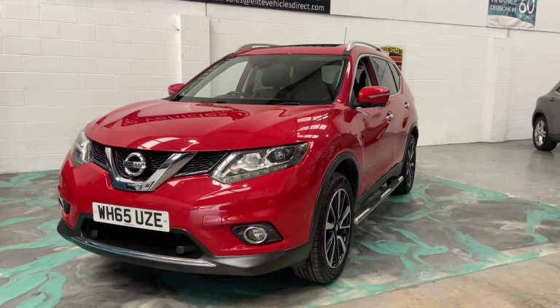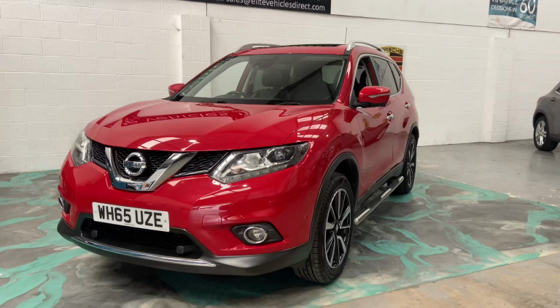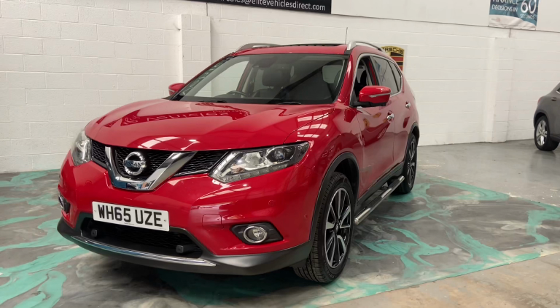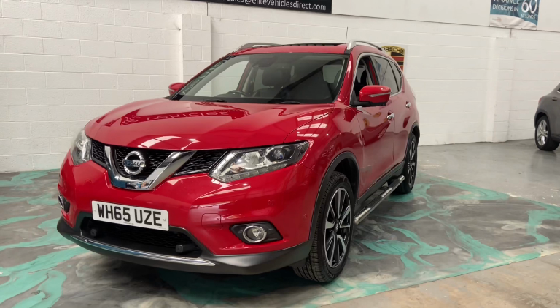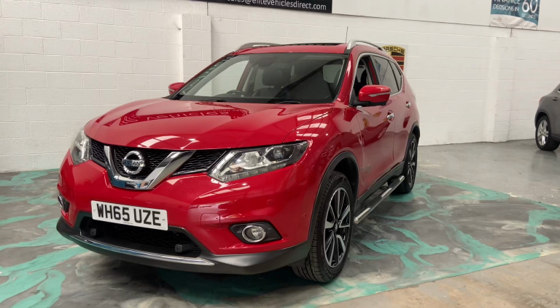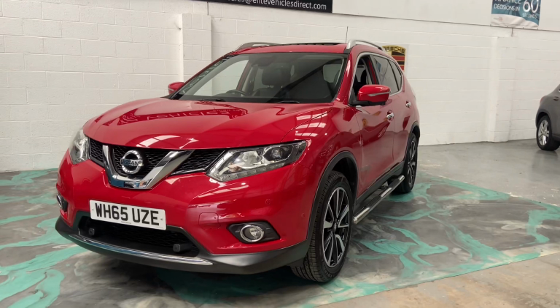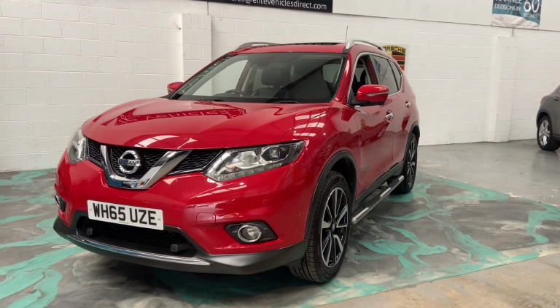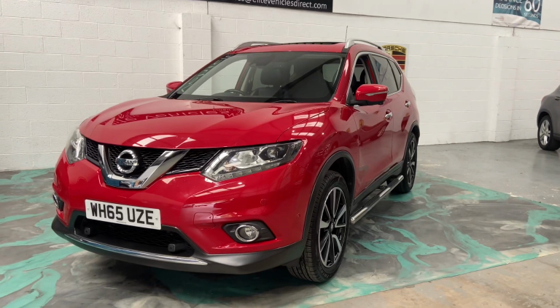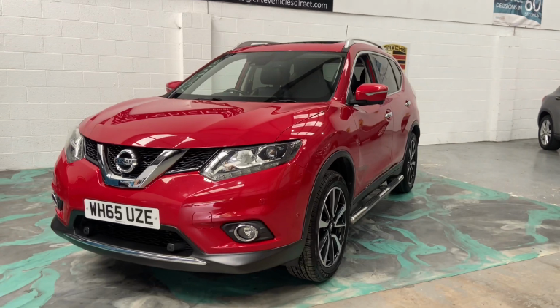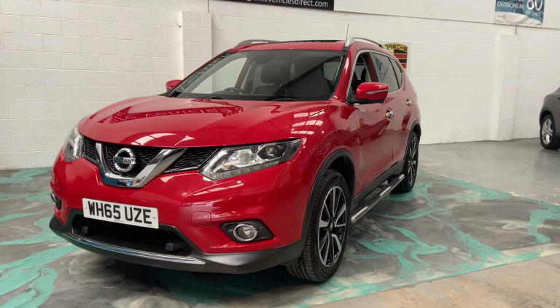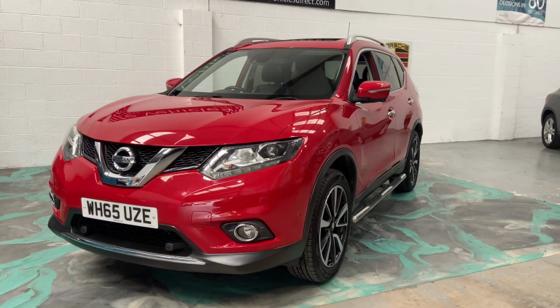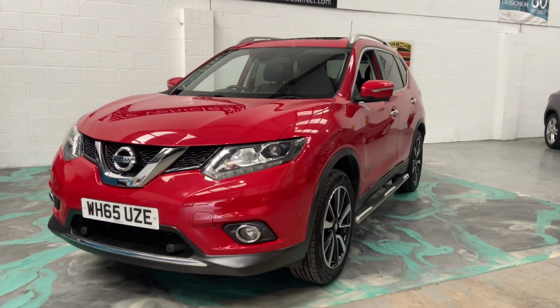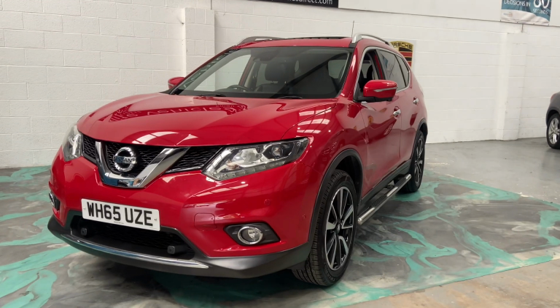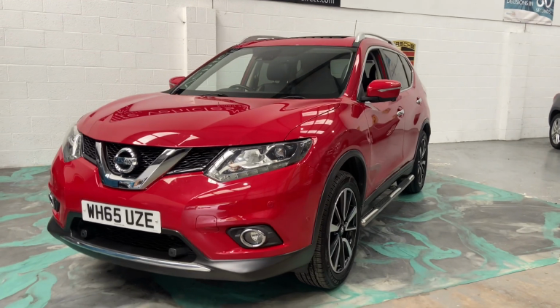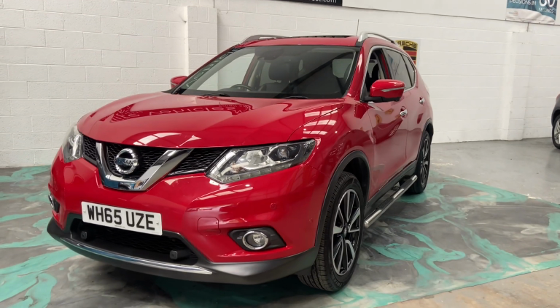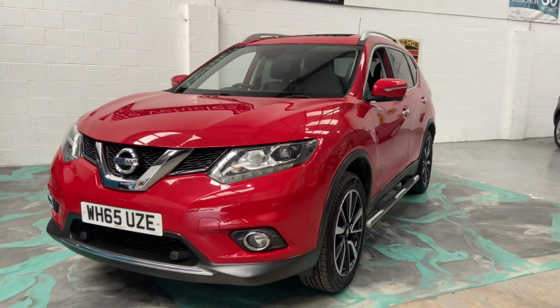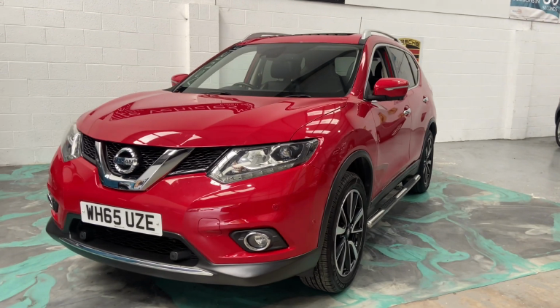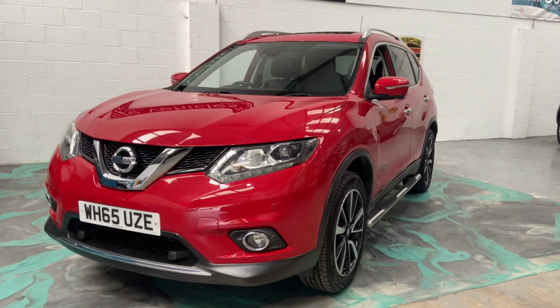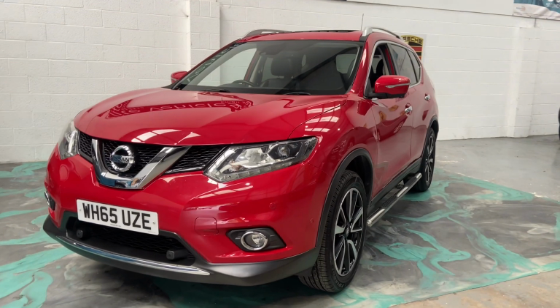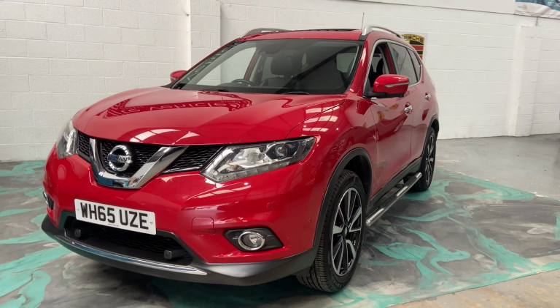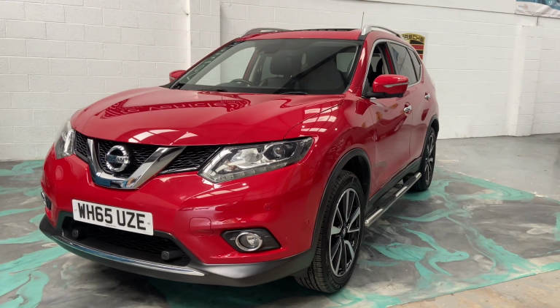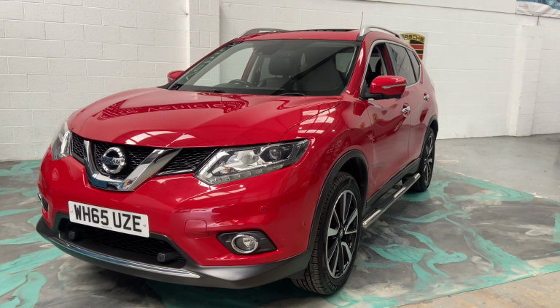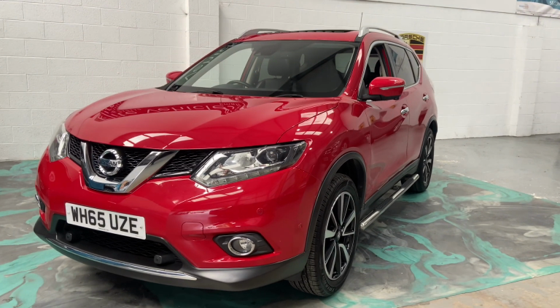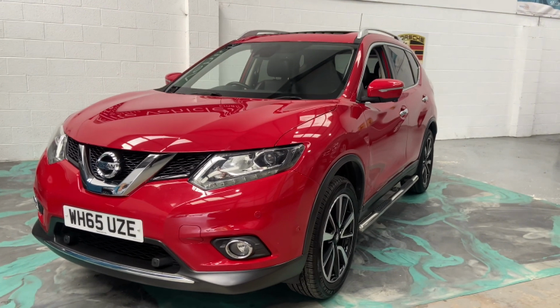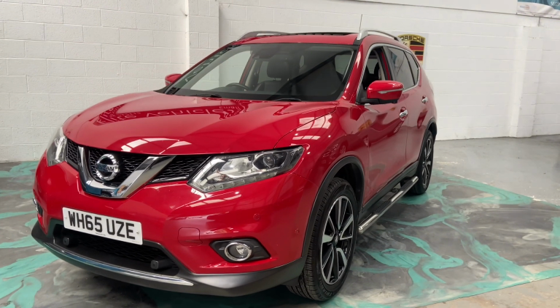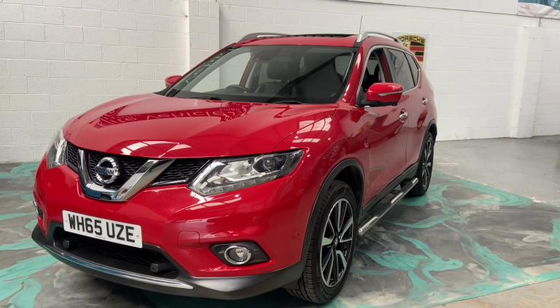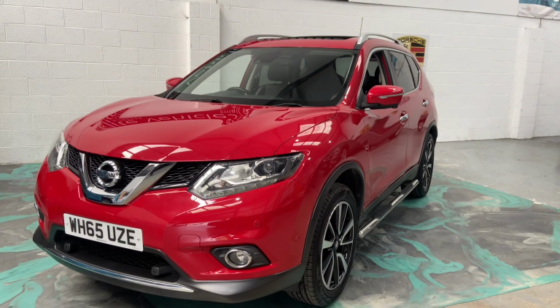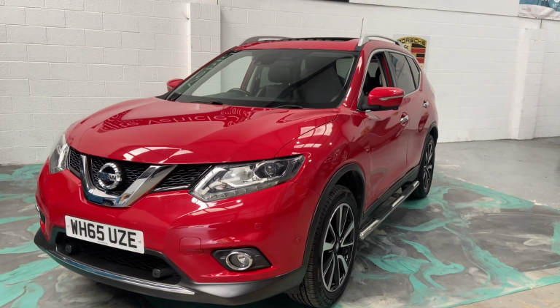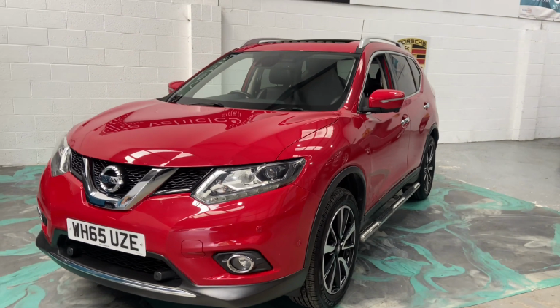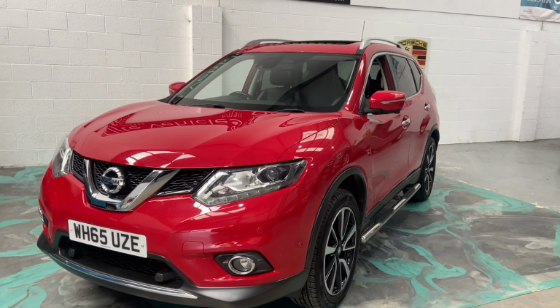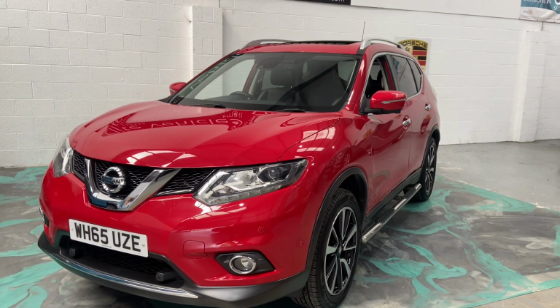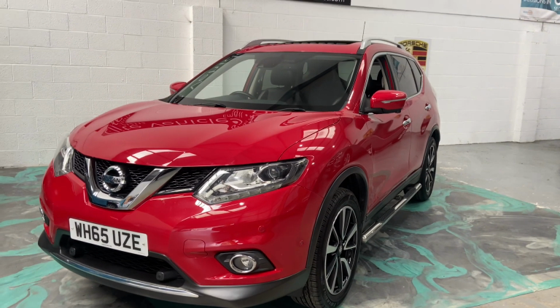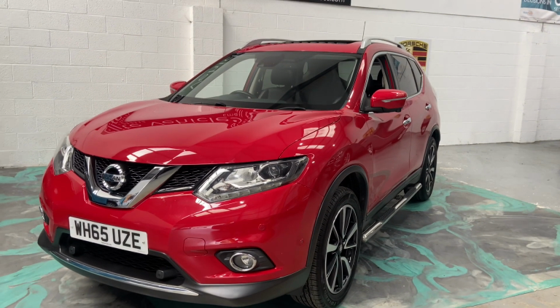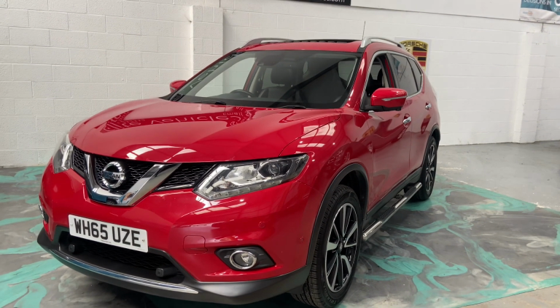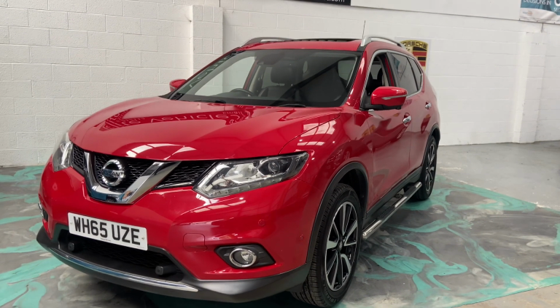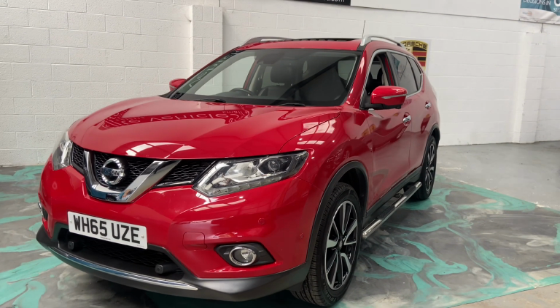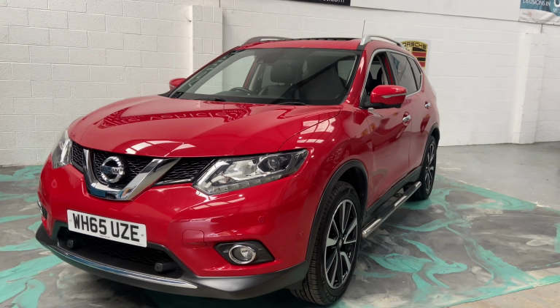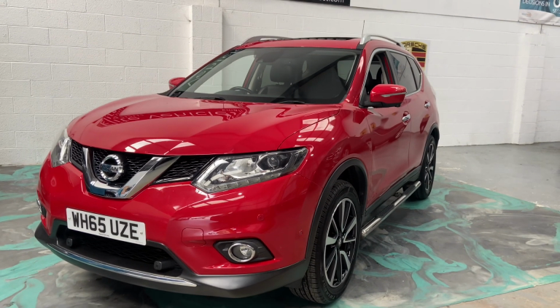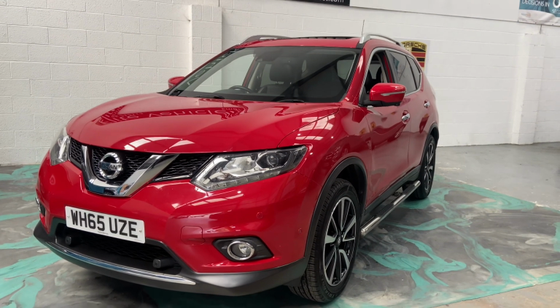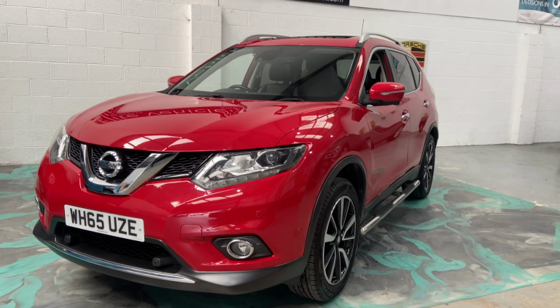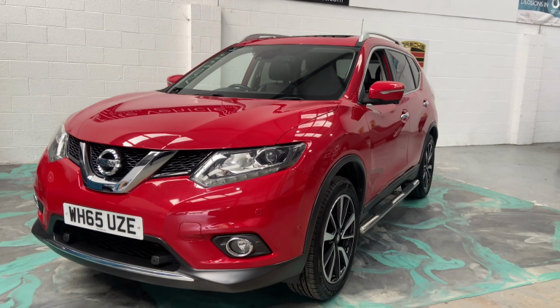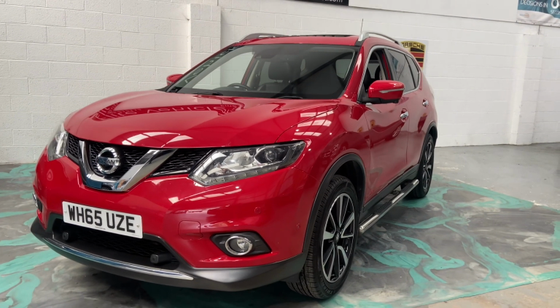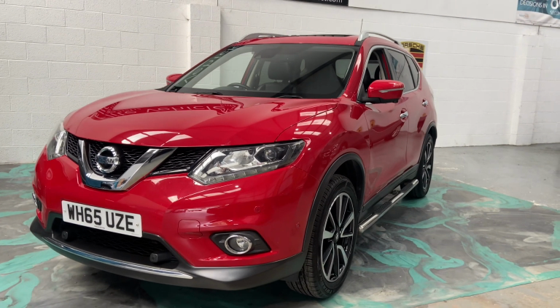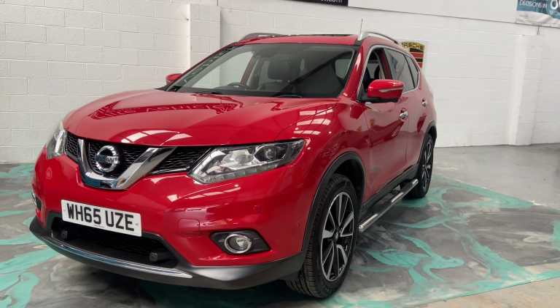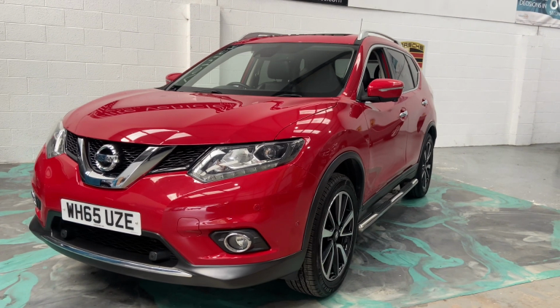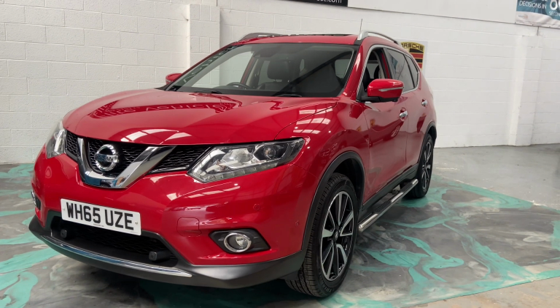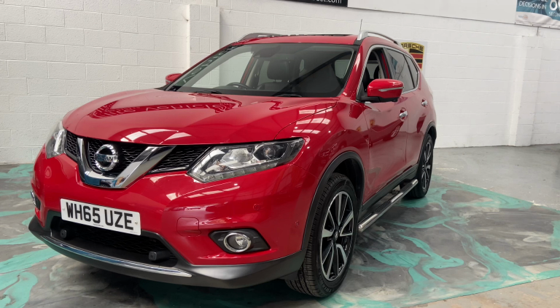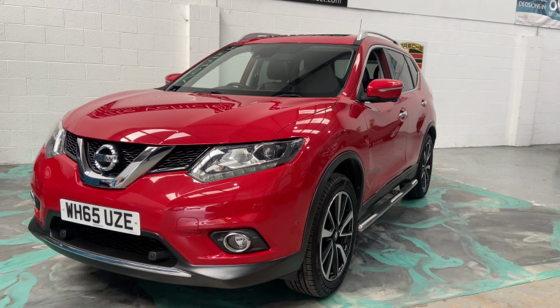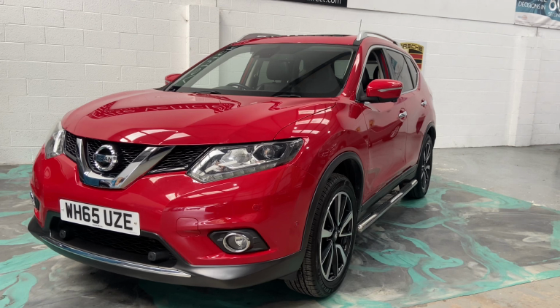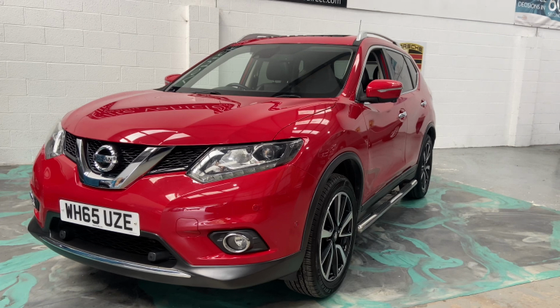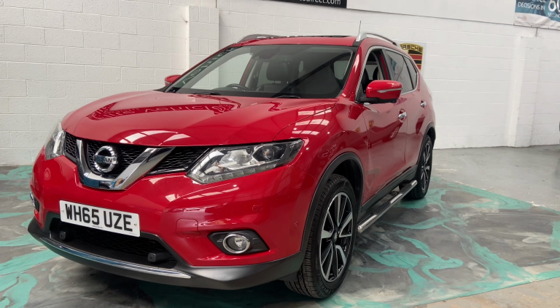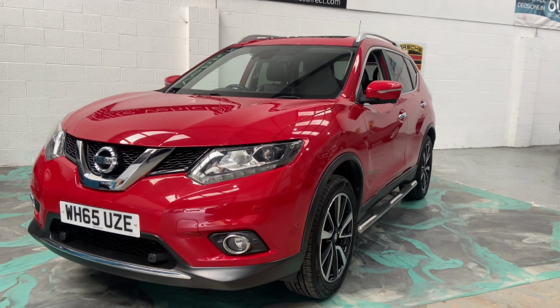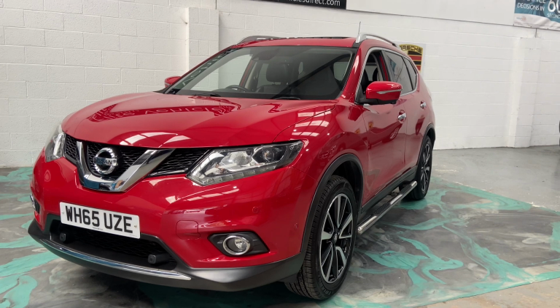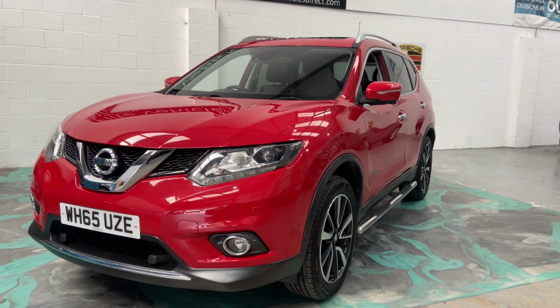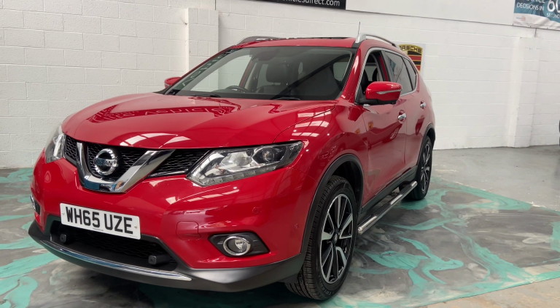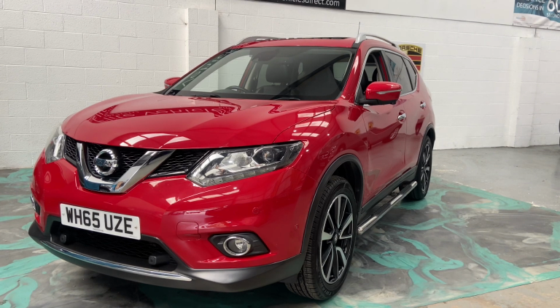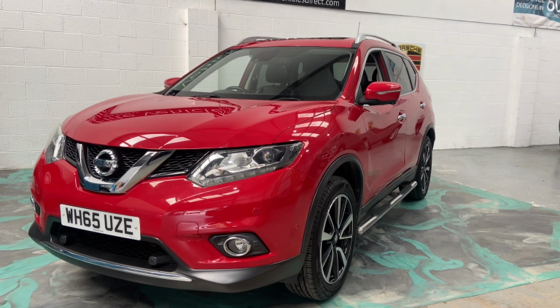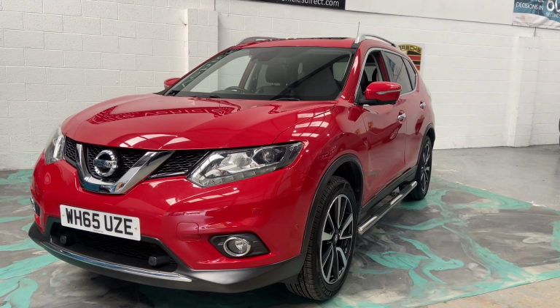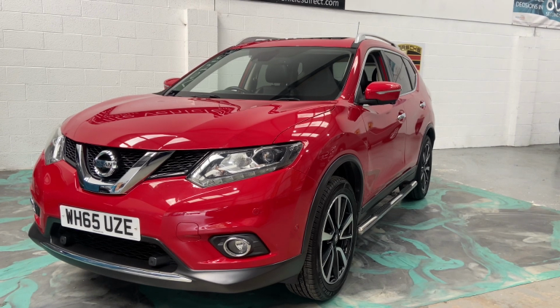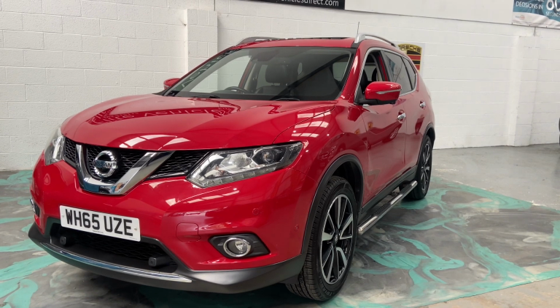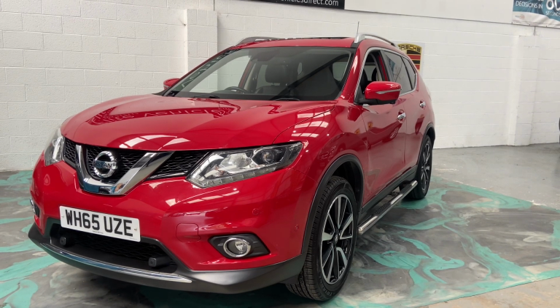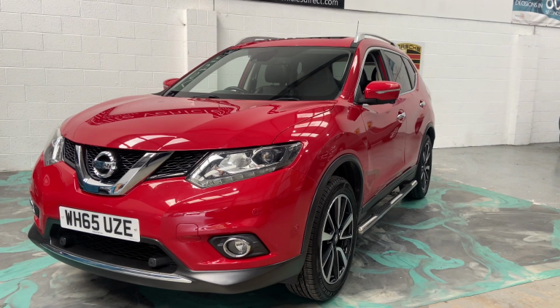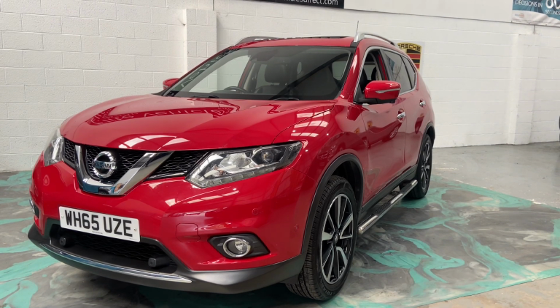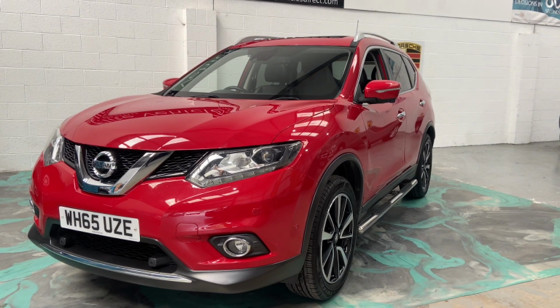Hi, welcome to Elite Vehicles Direct Ltd. My name is Carl, the owner of Elite Vehicles Direct. Just shown around a new arrival, which is this stunning Nissan X-Trail.